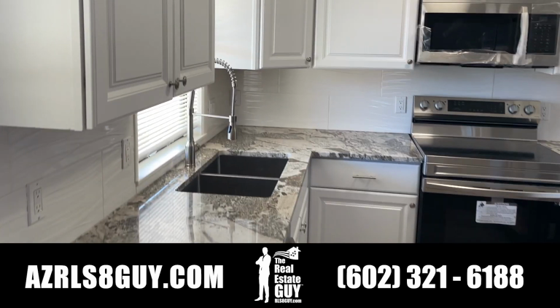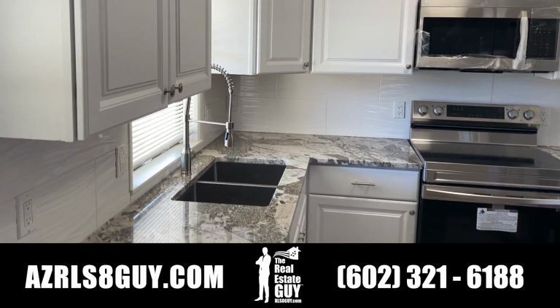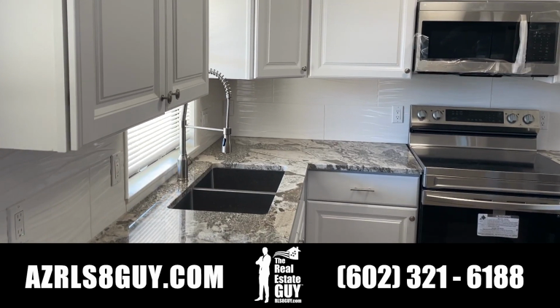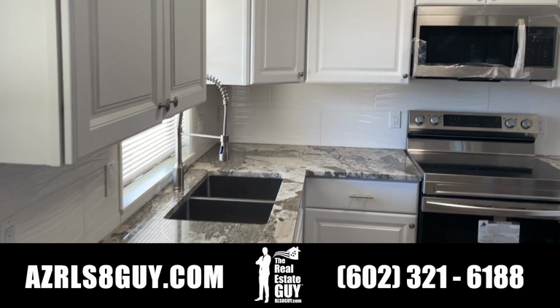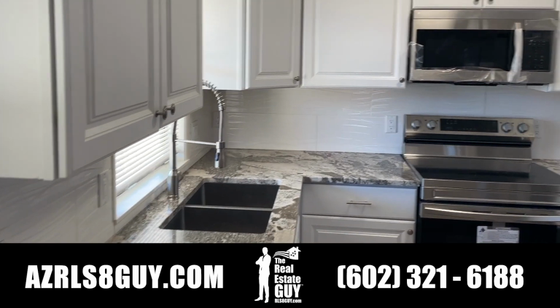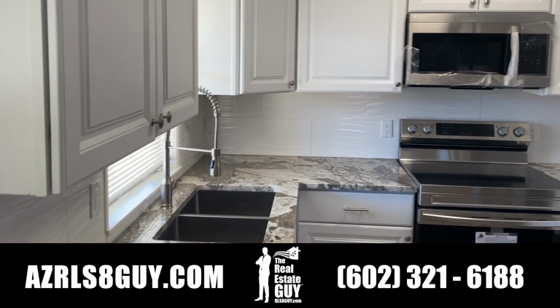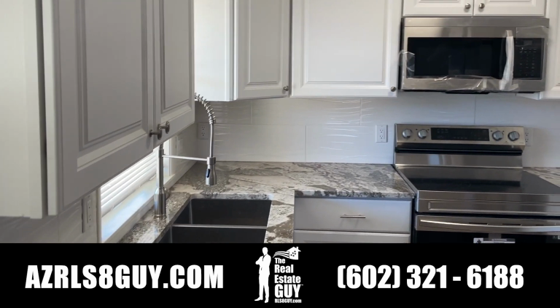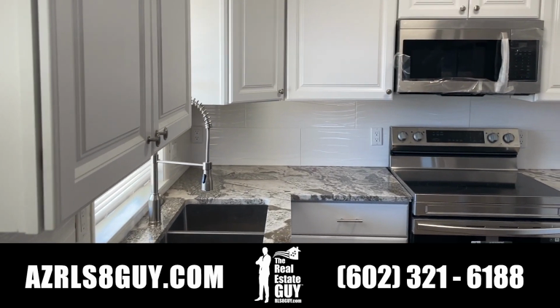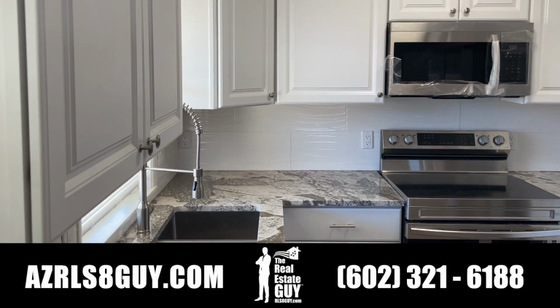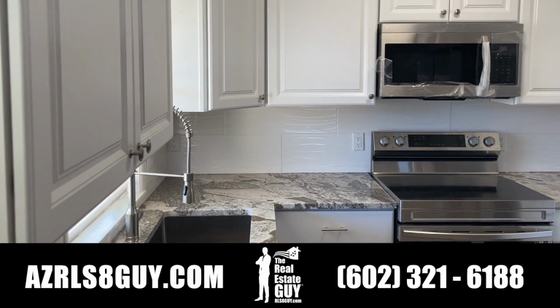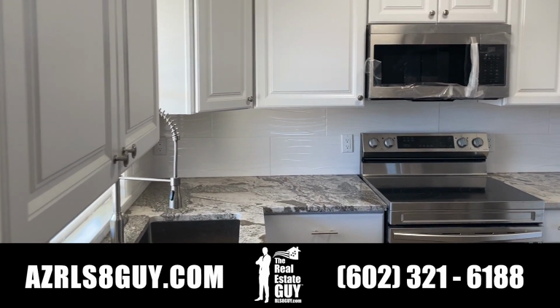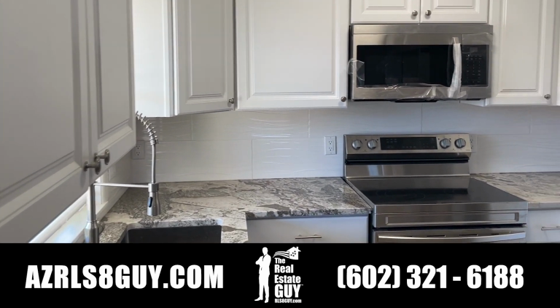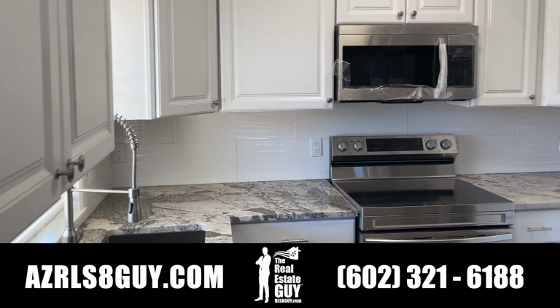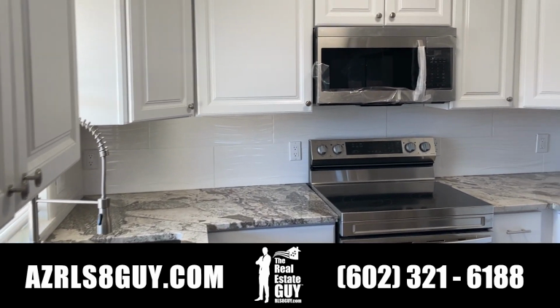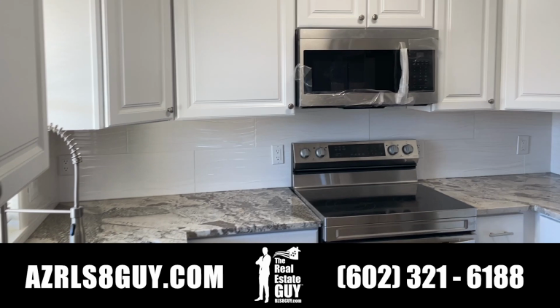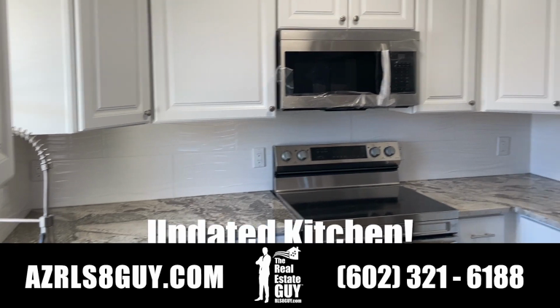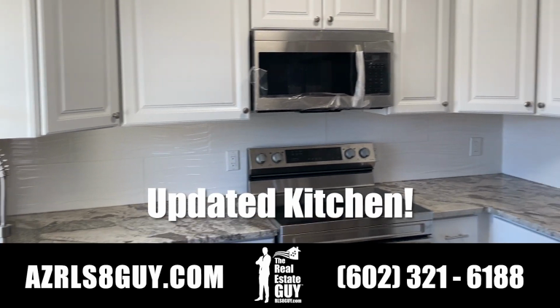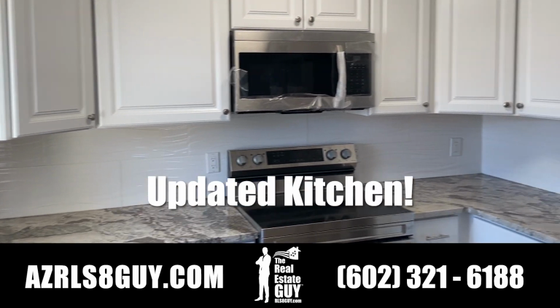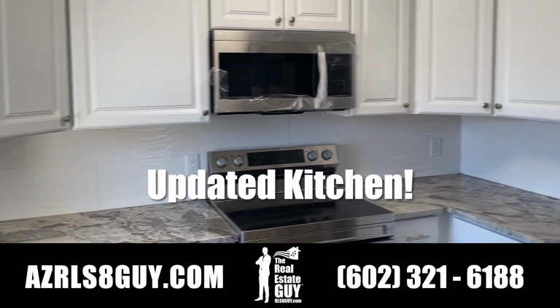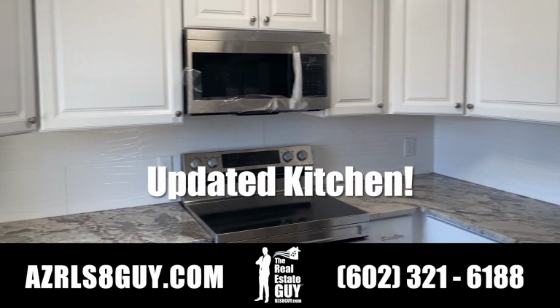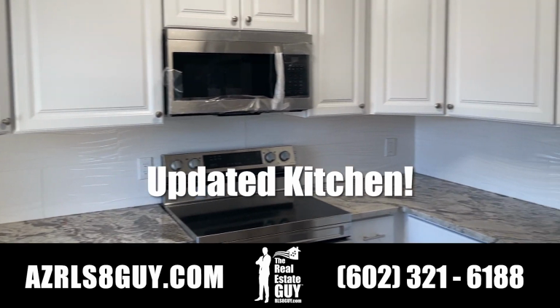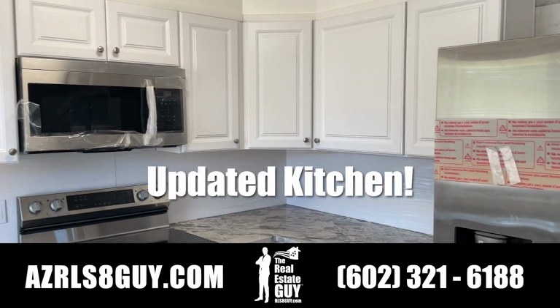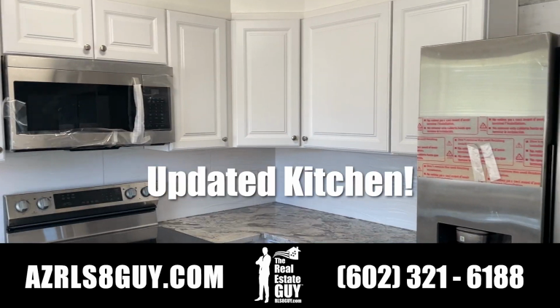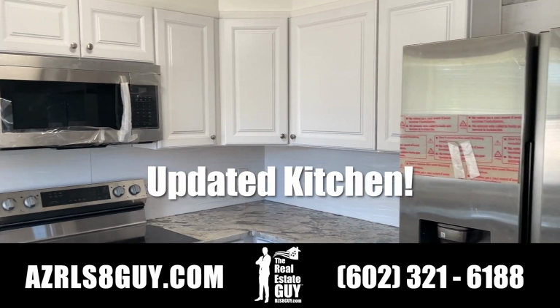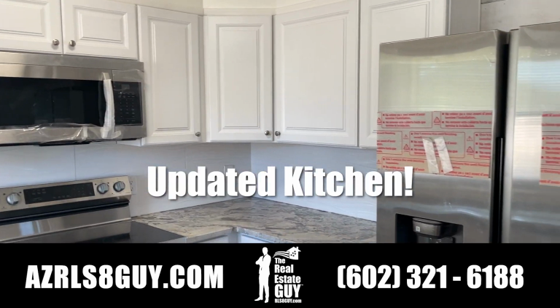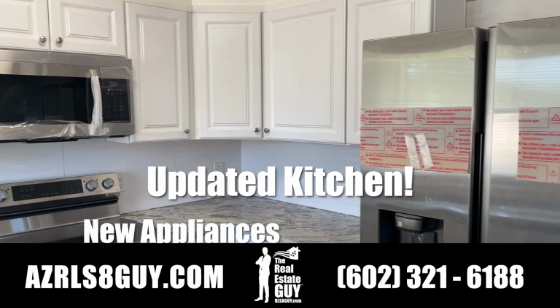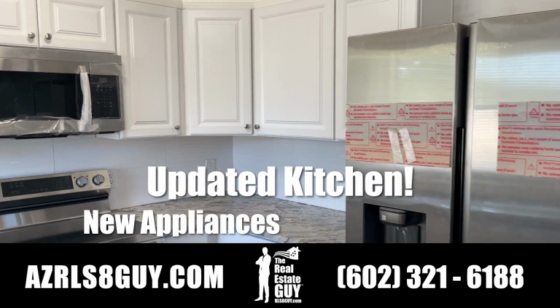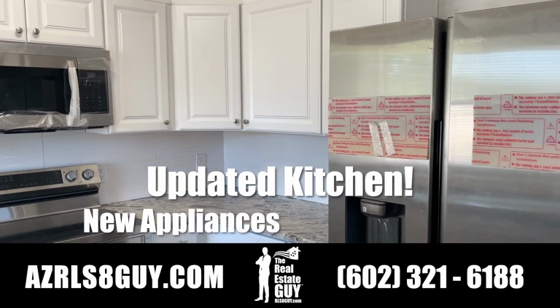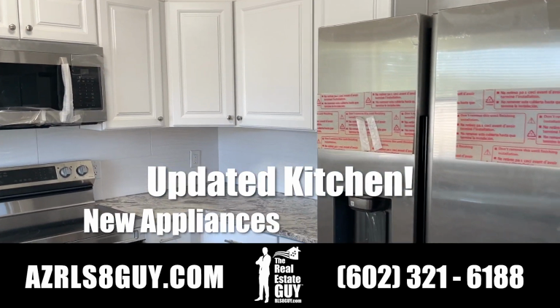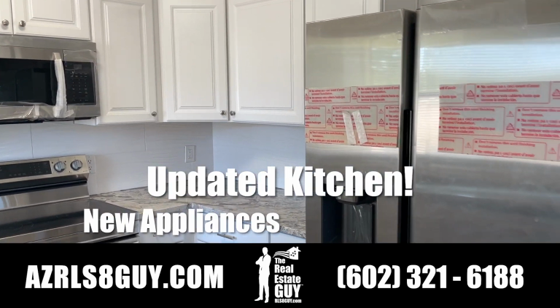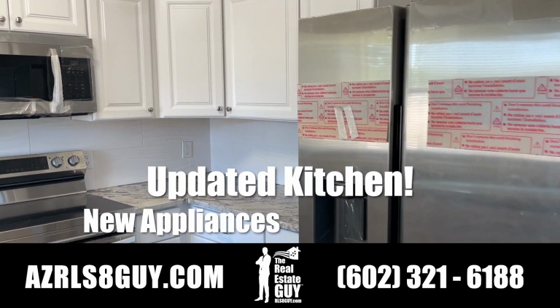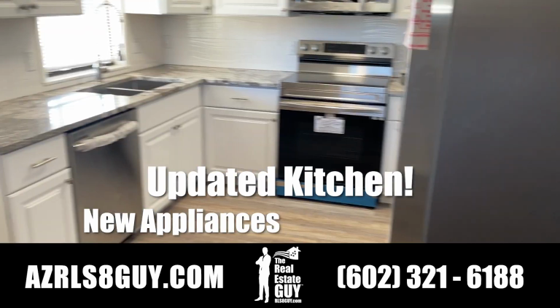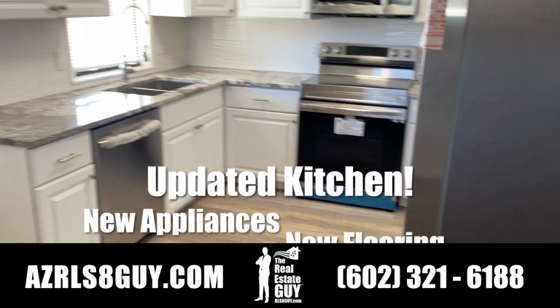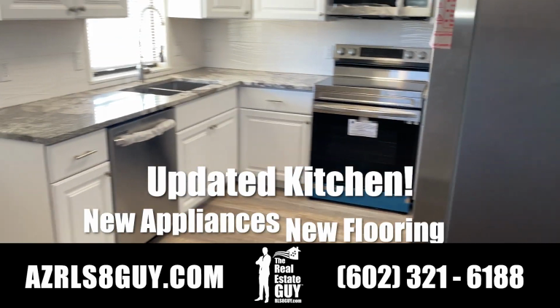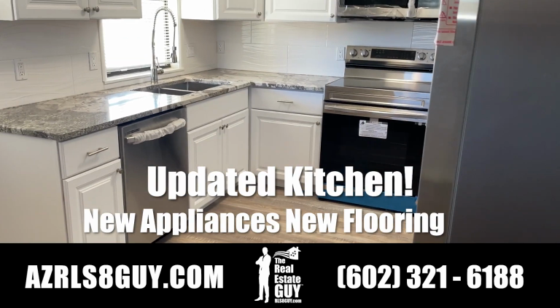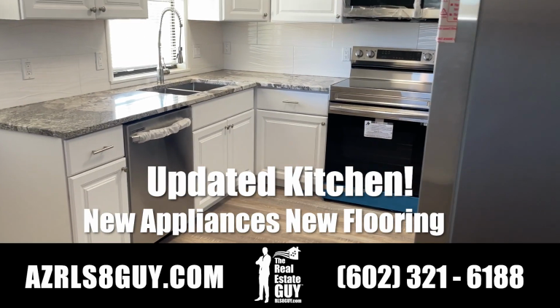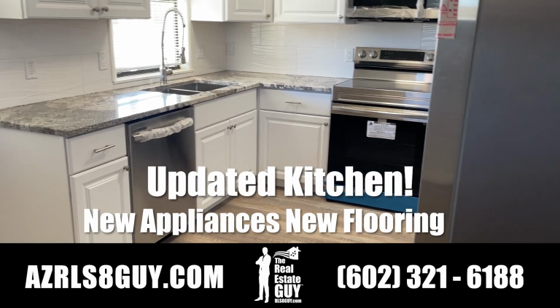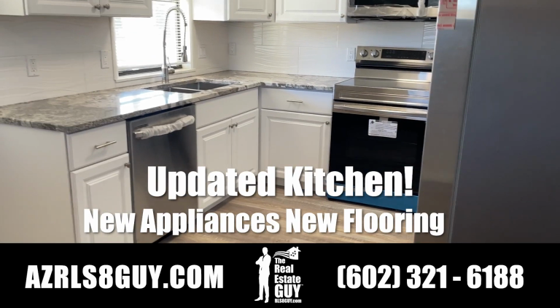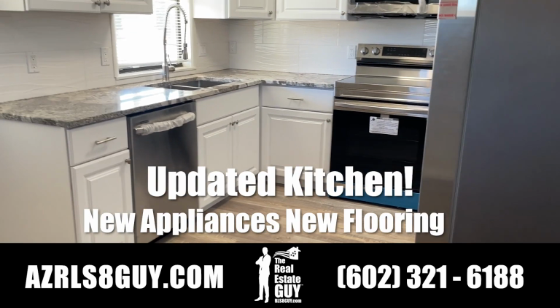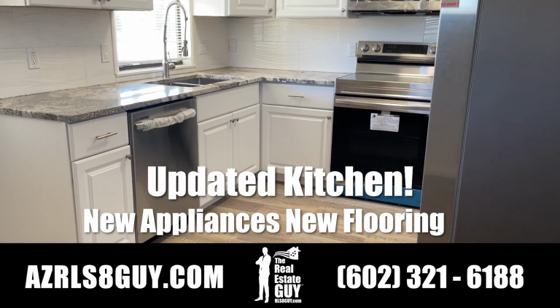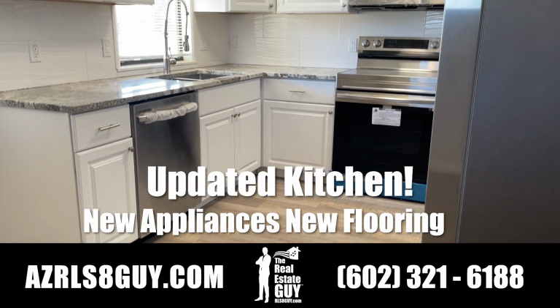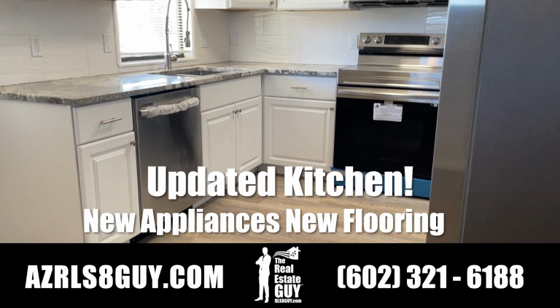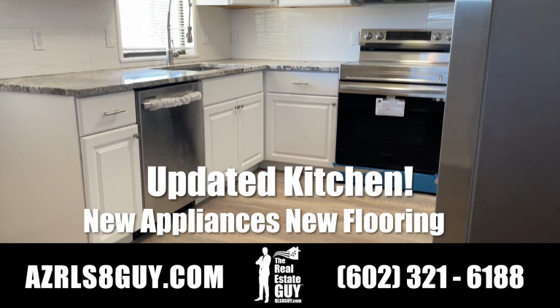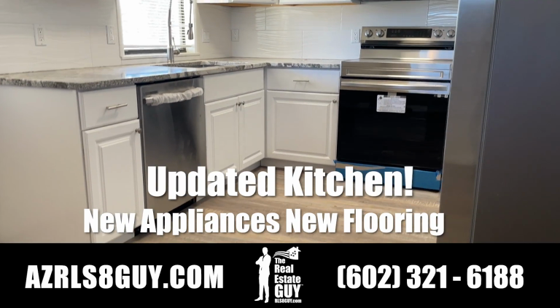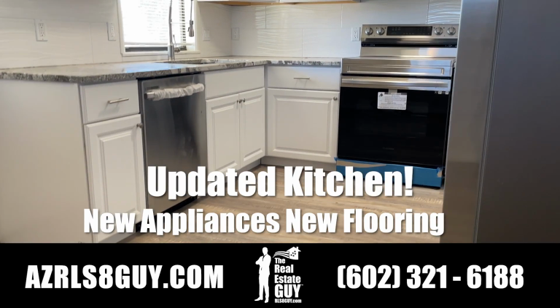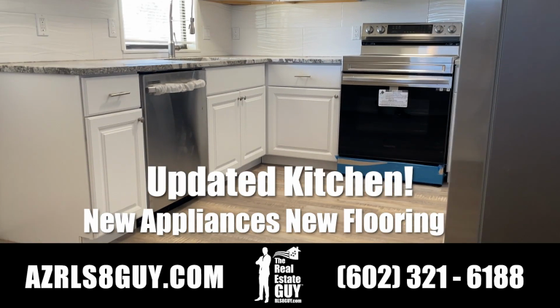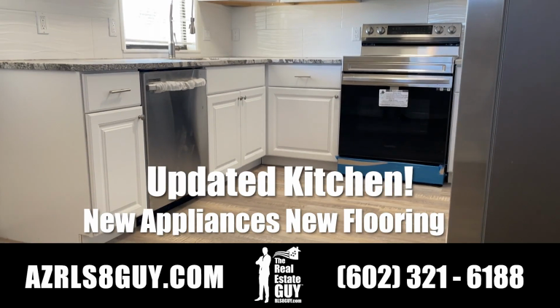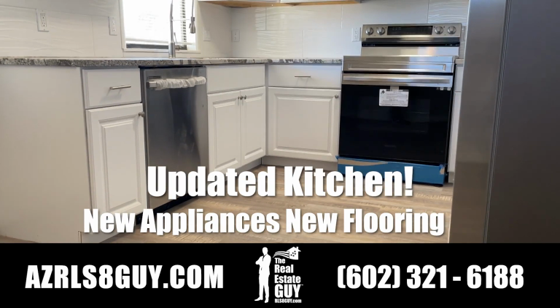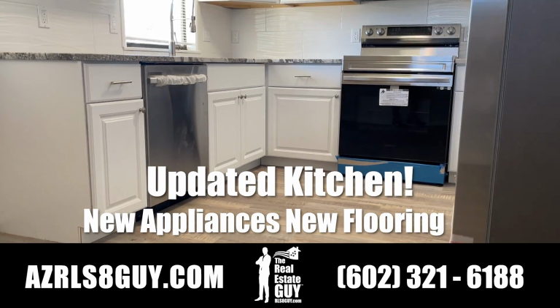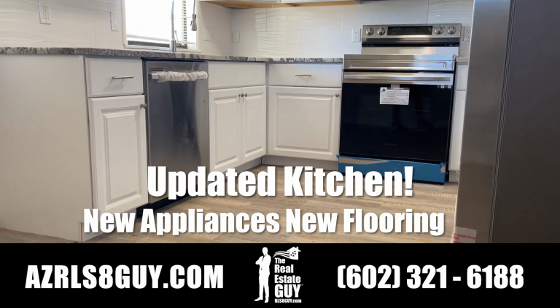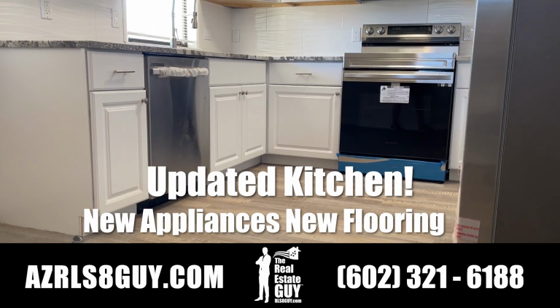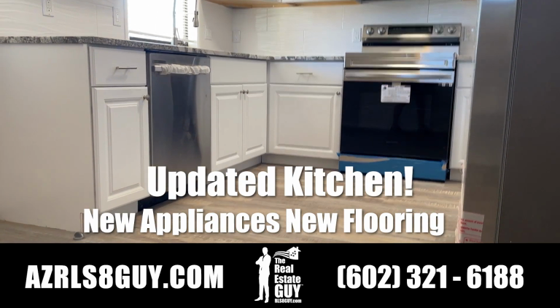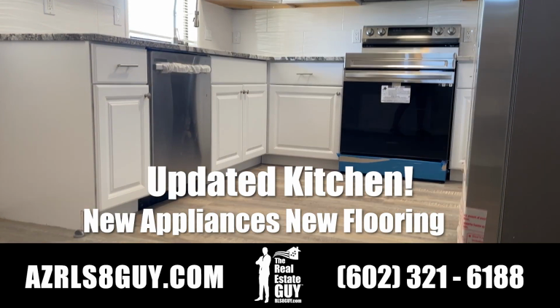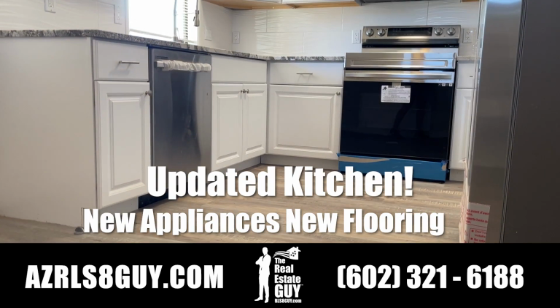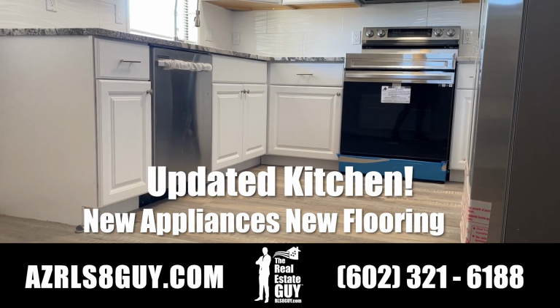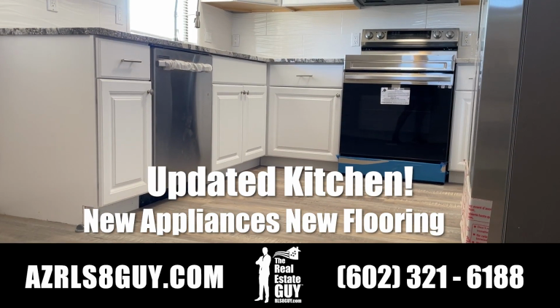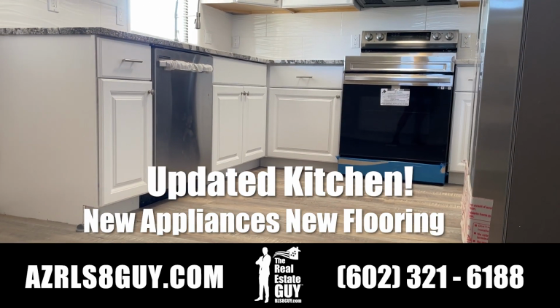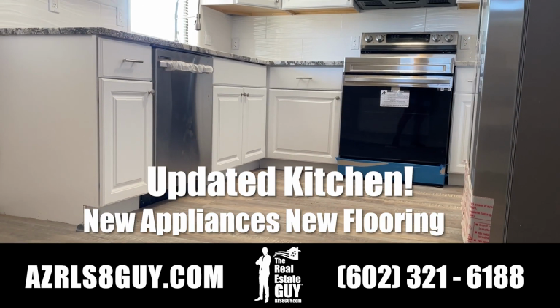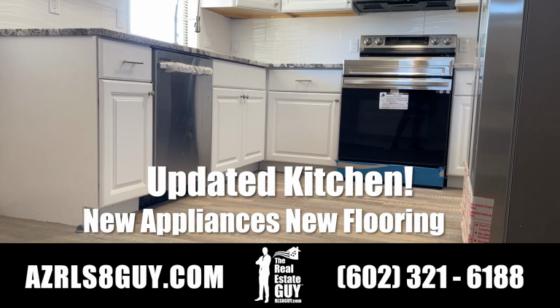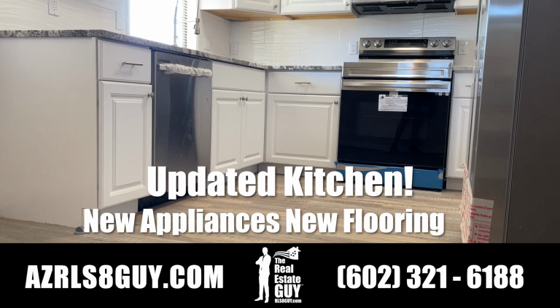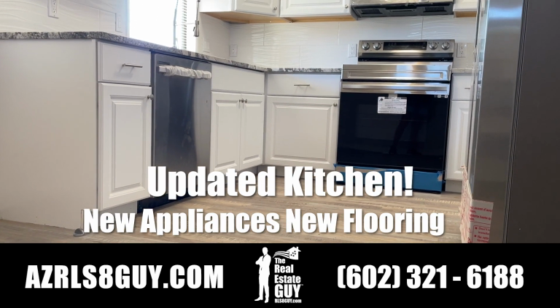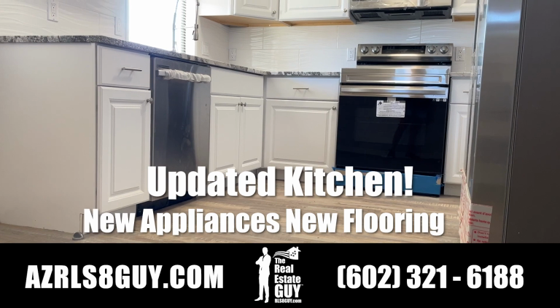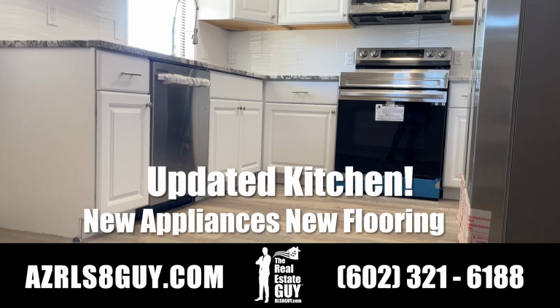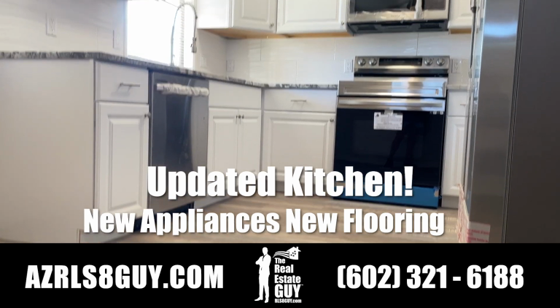As you can see, the kitchen's been completely updated — all brand new appliances and all new flooring as well. This place is move-in ready.